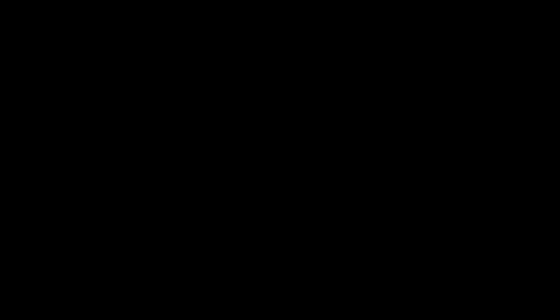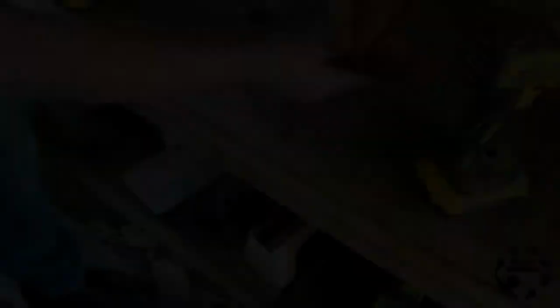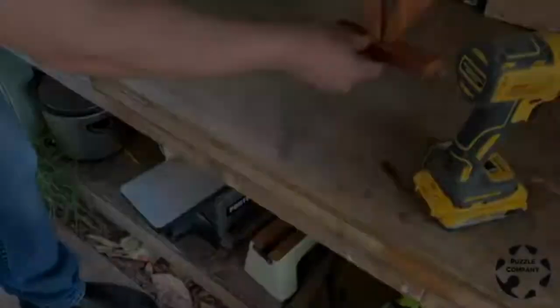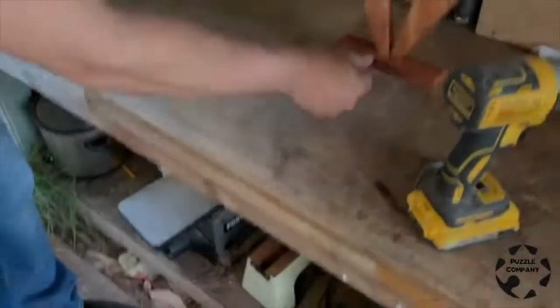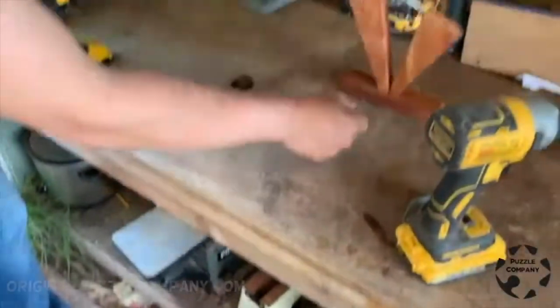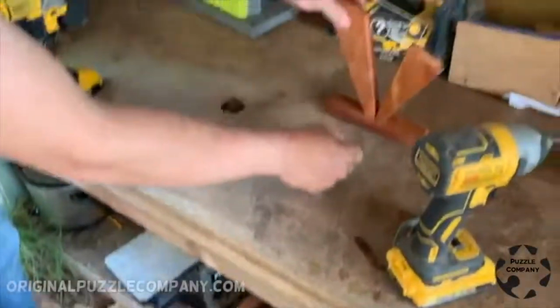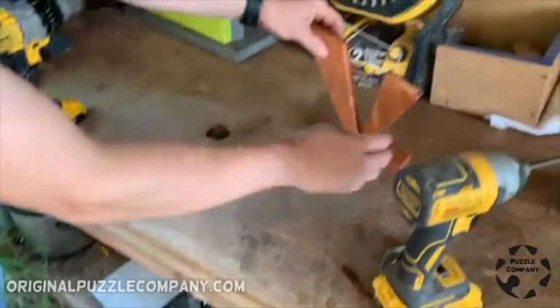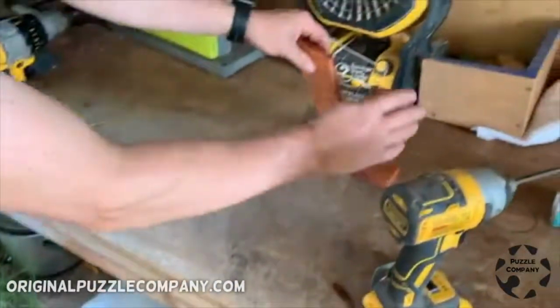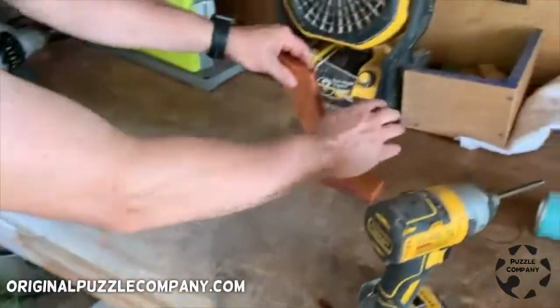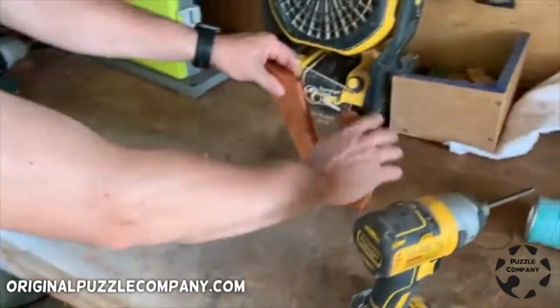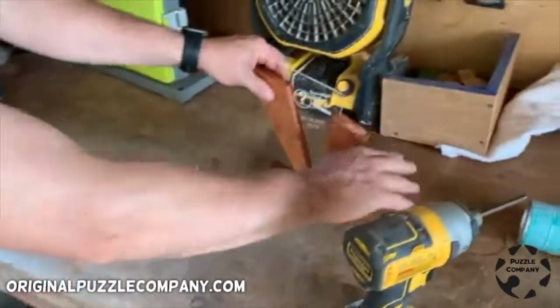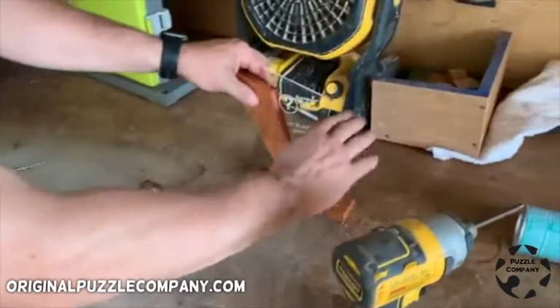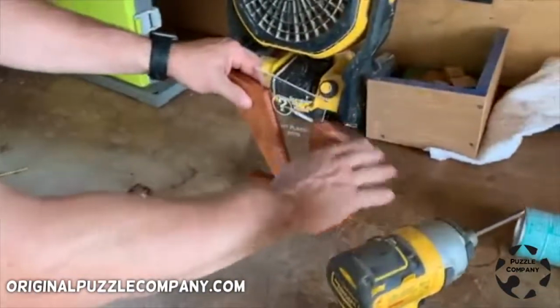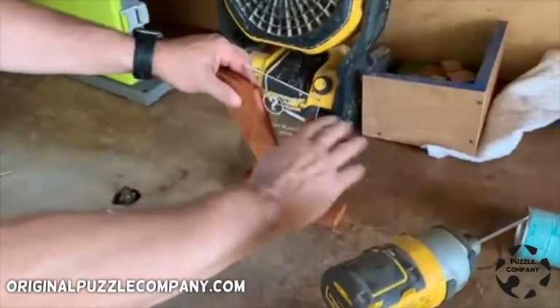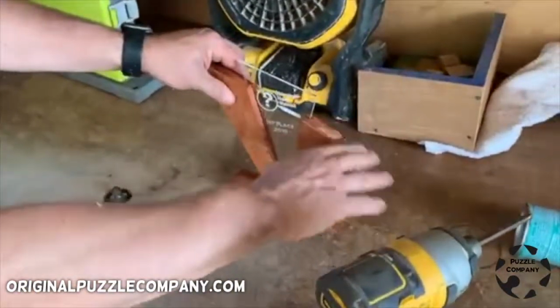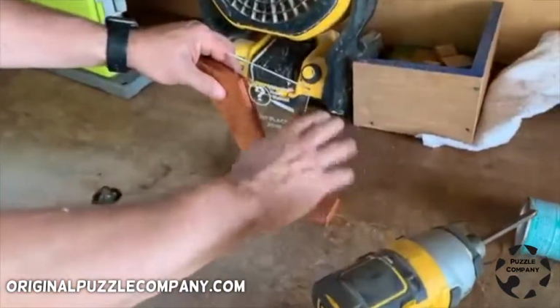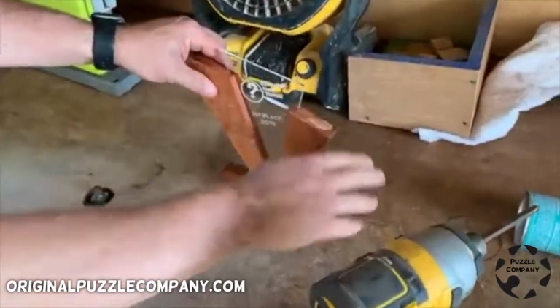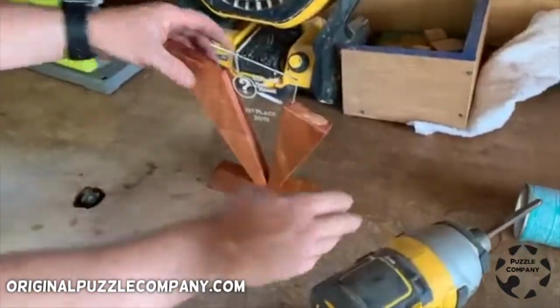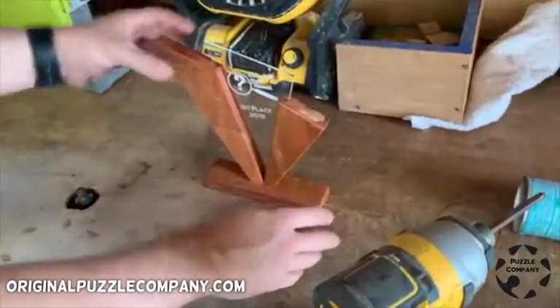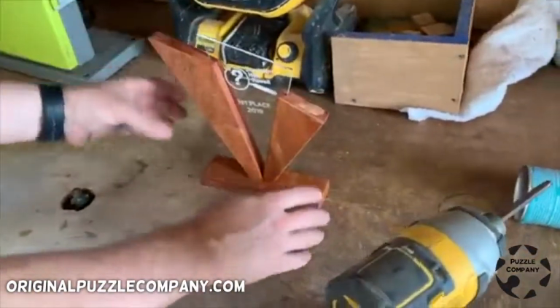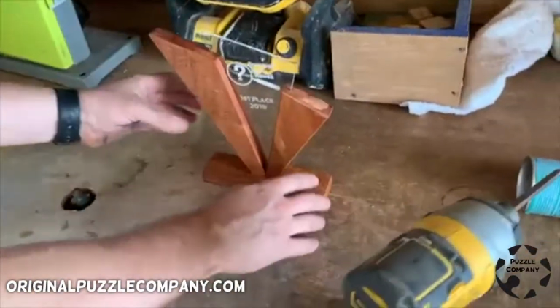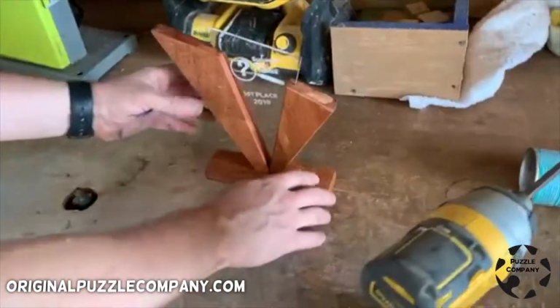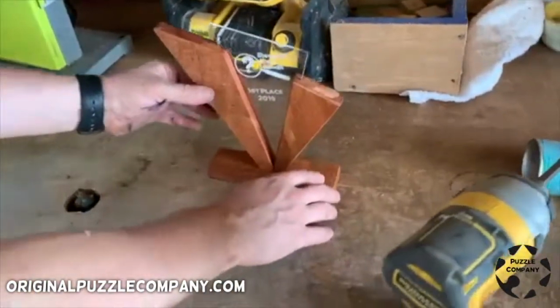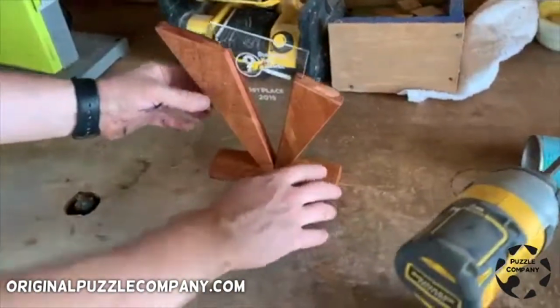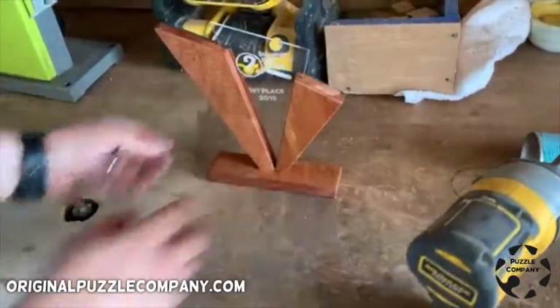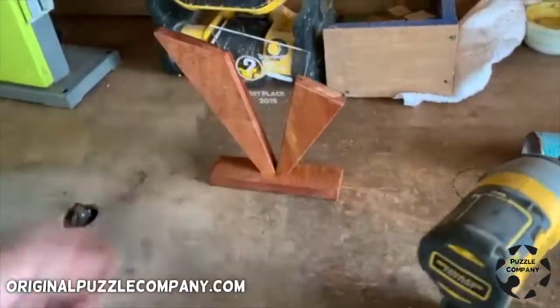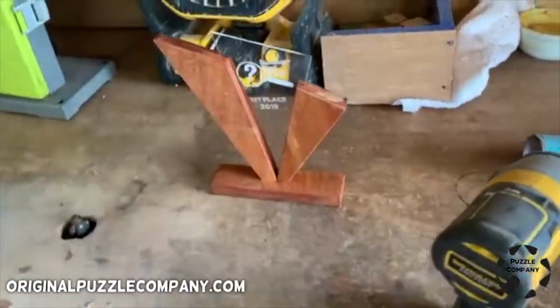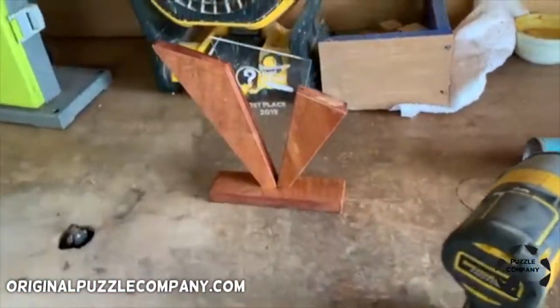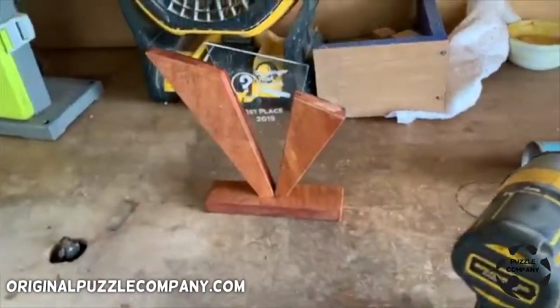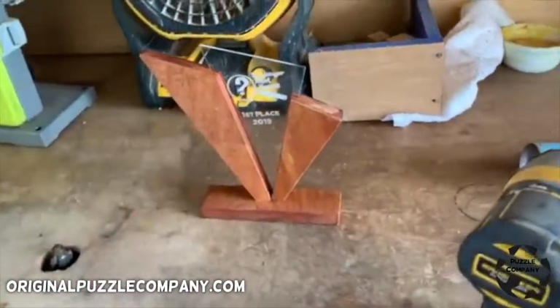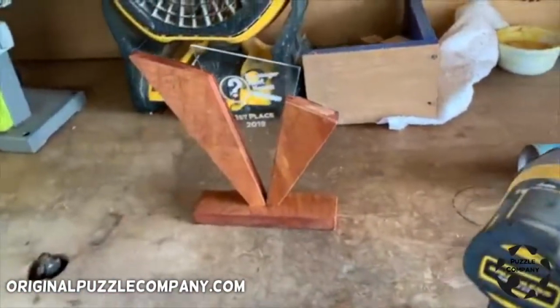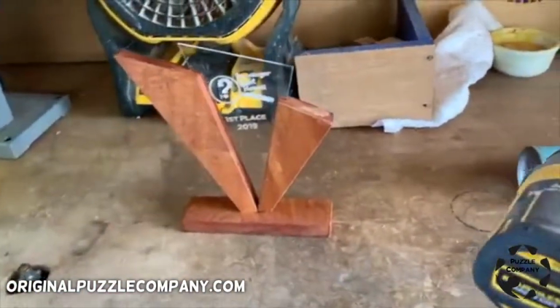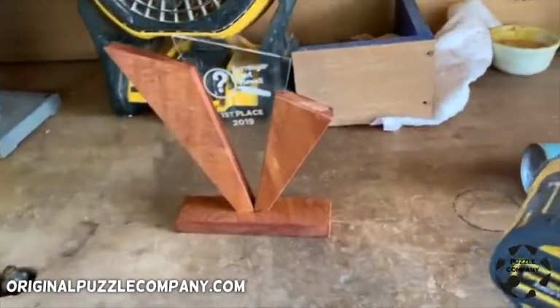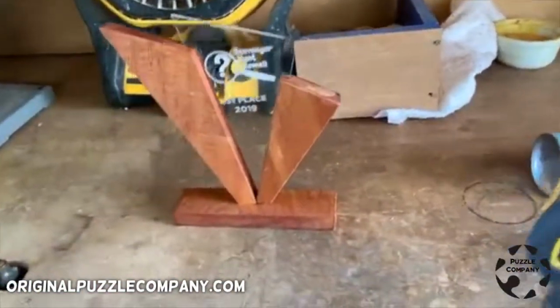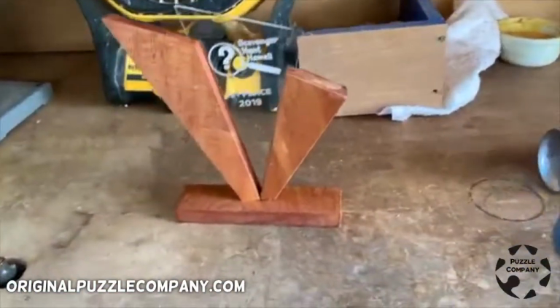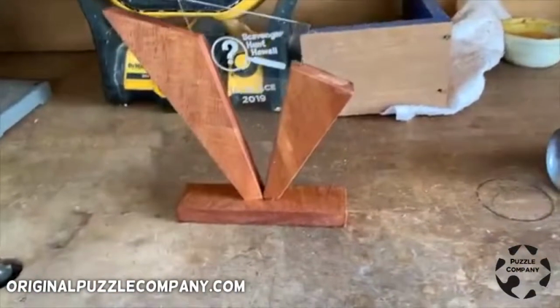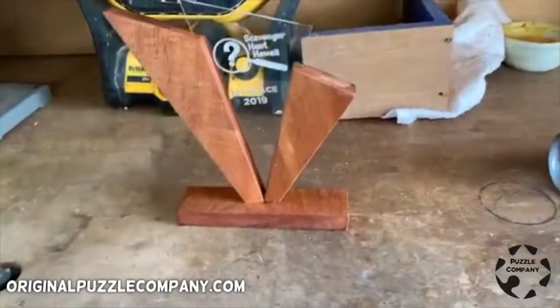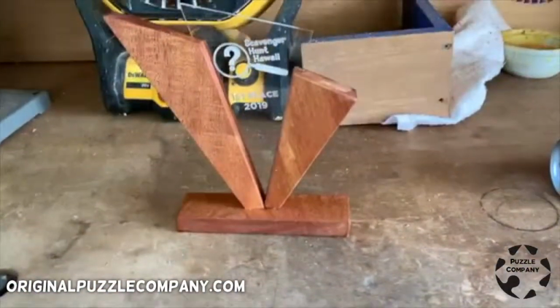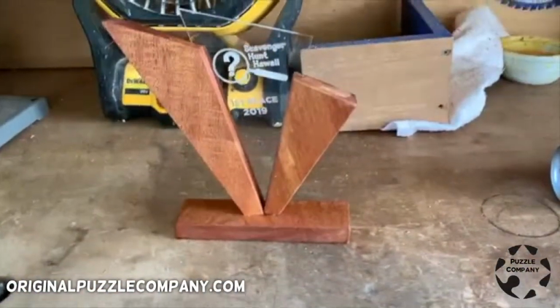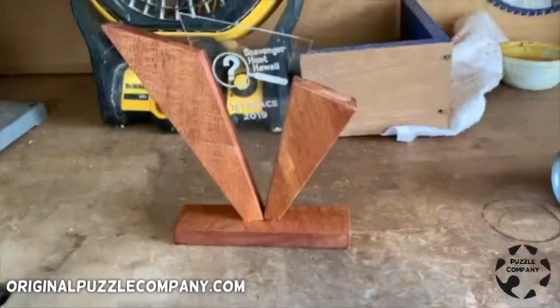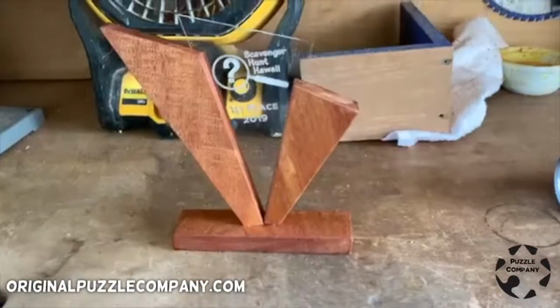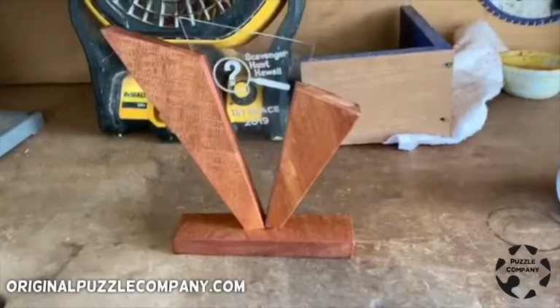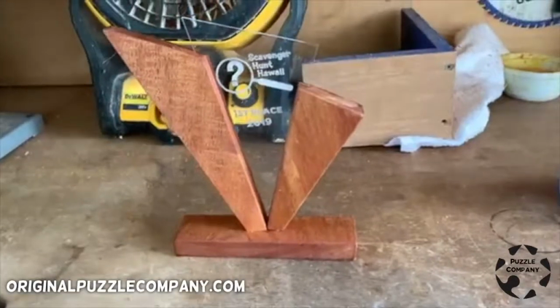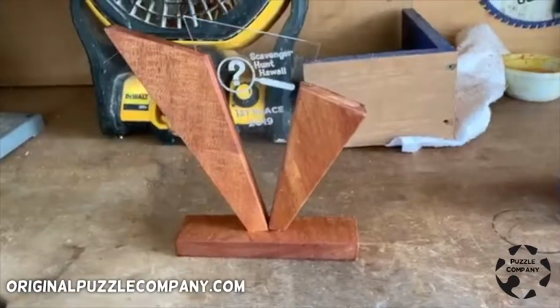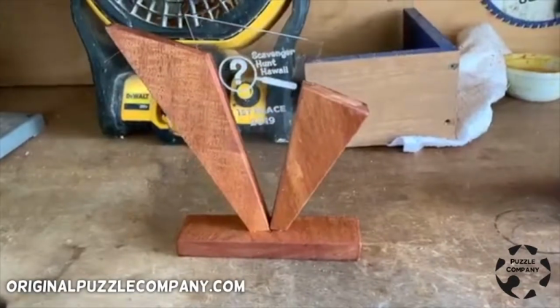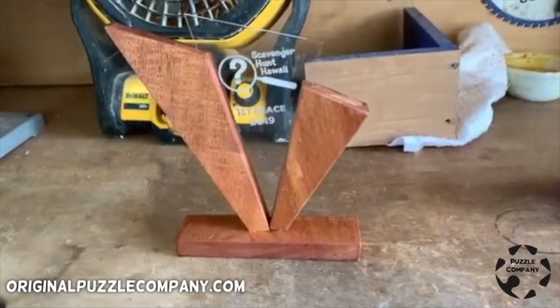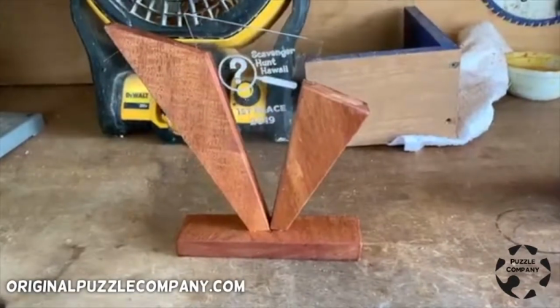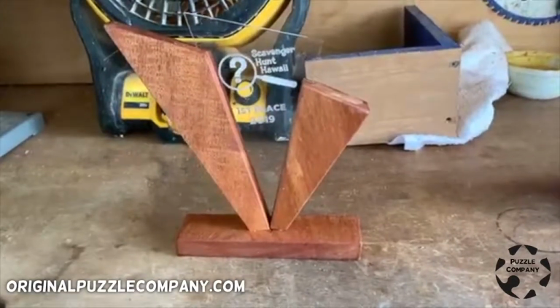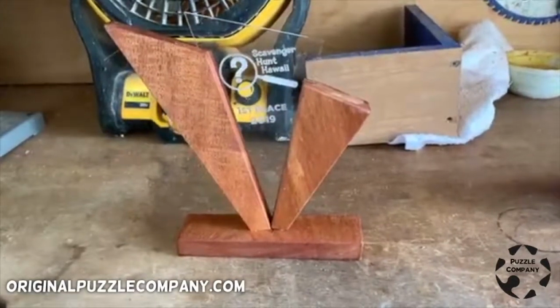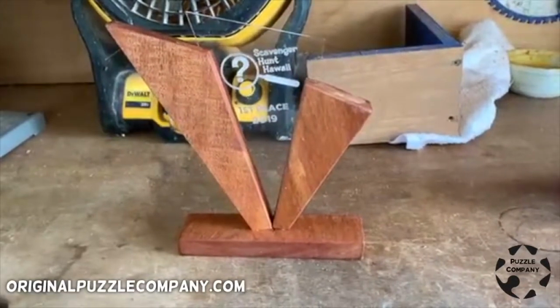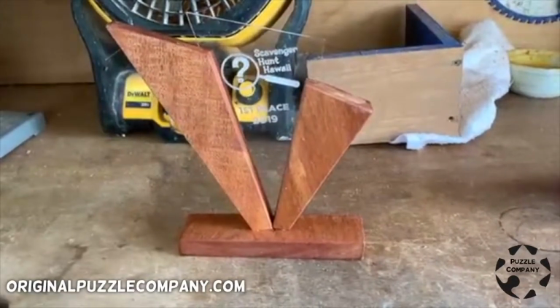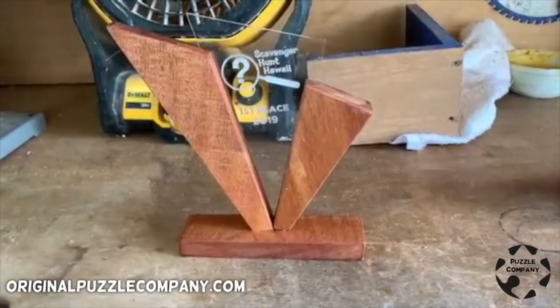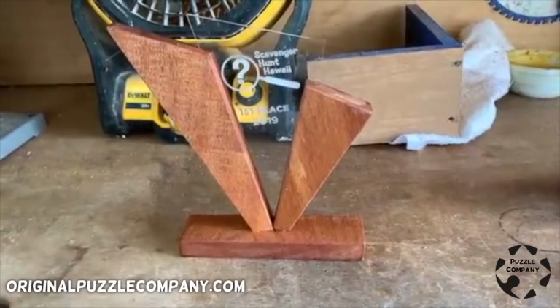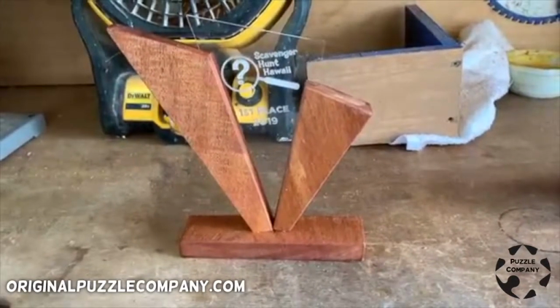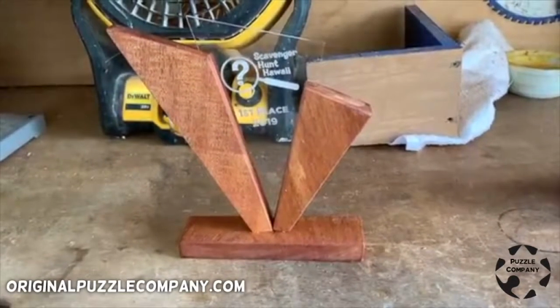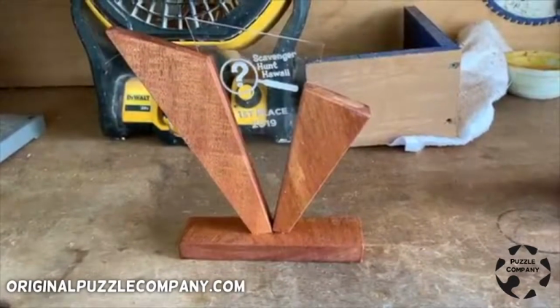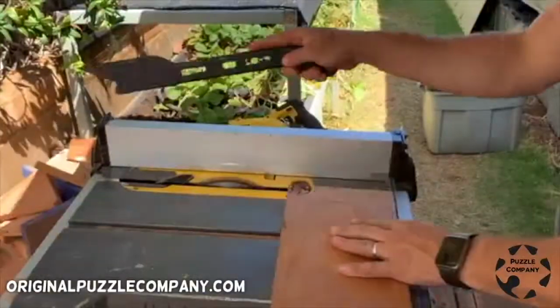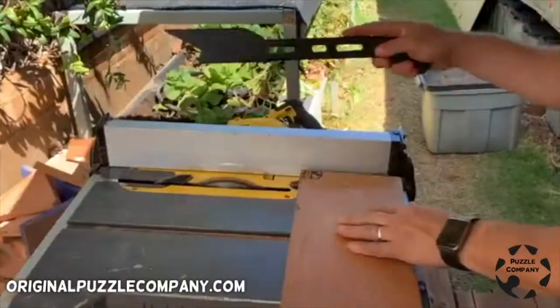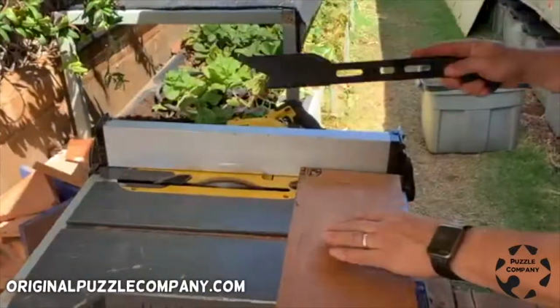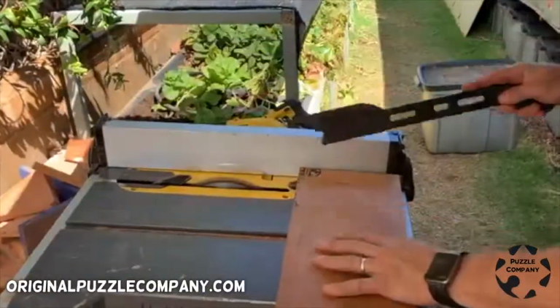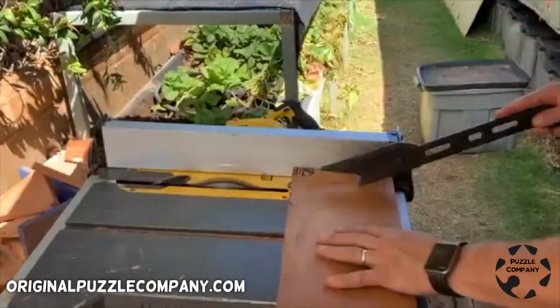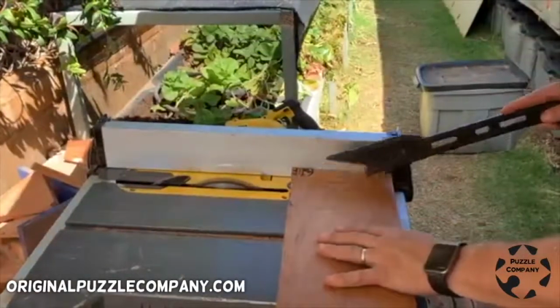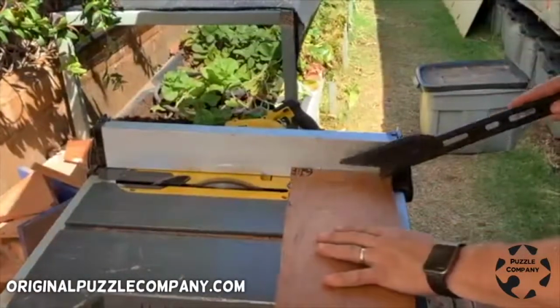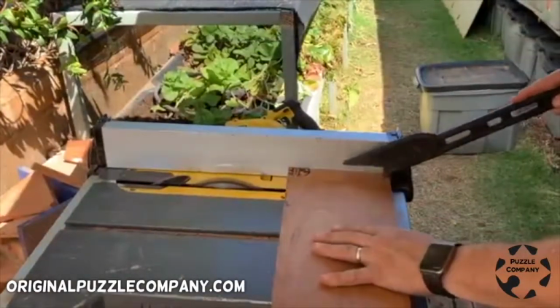Hello all you beautiful people. Today I get to show off how I make my awards. These are mahogany wood laser-cut awards. I love them.